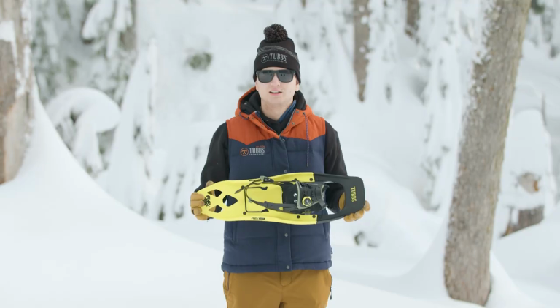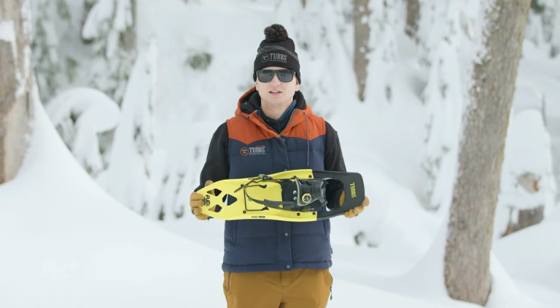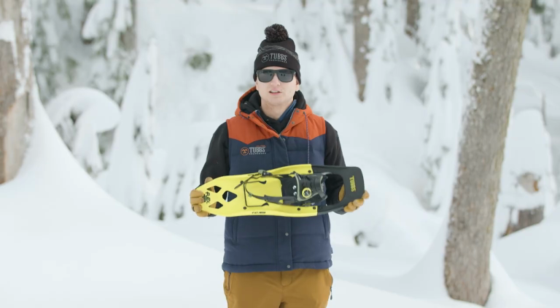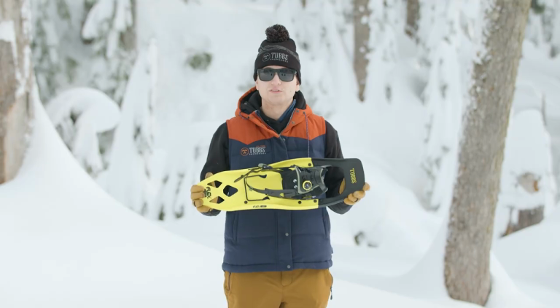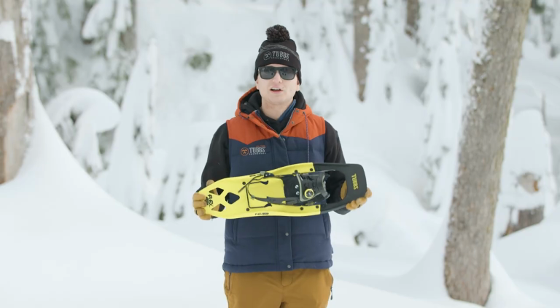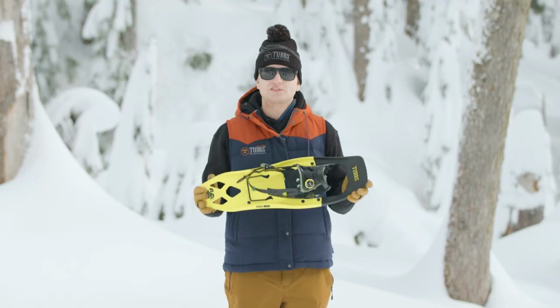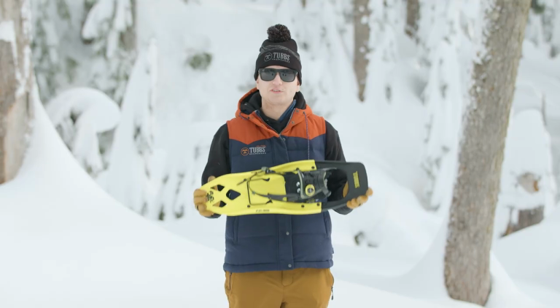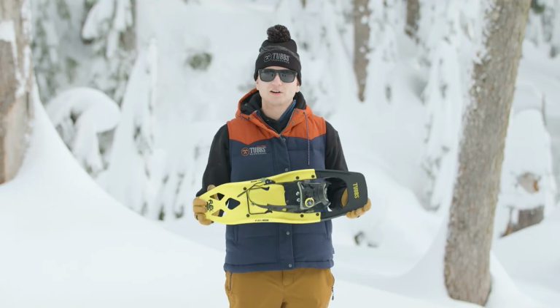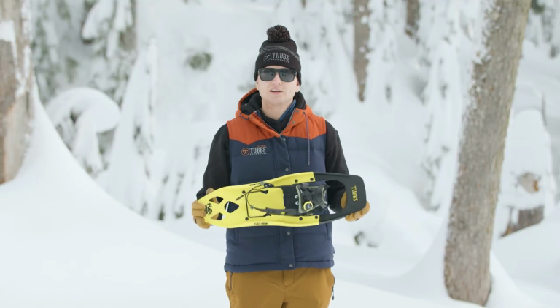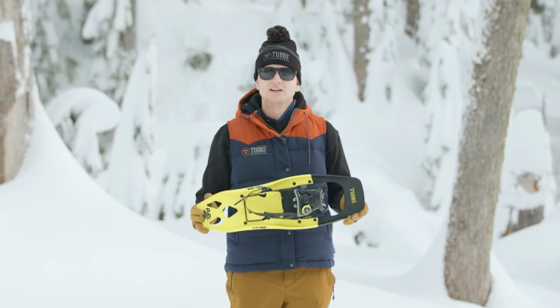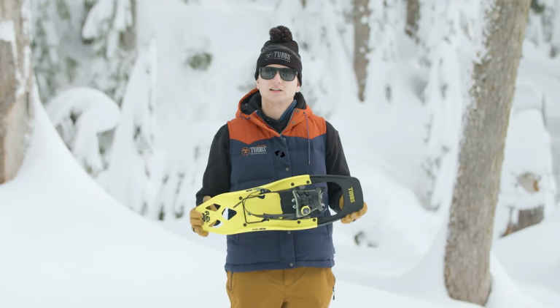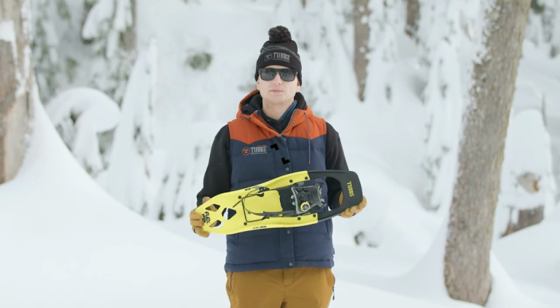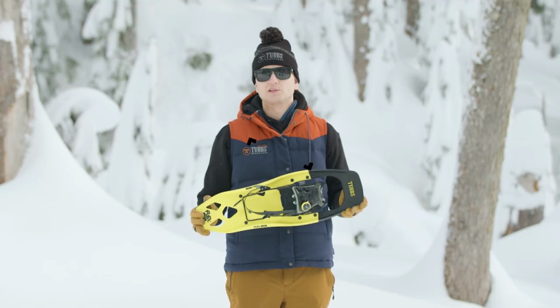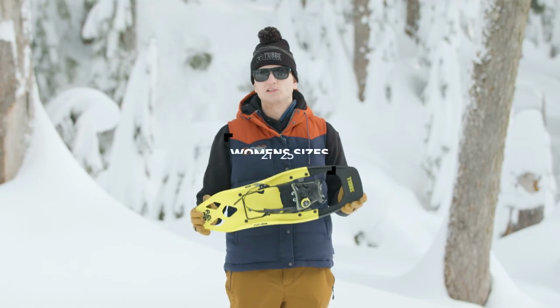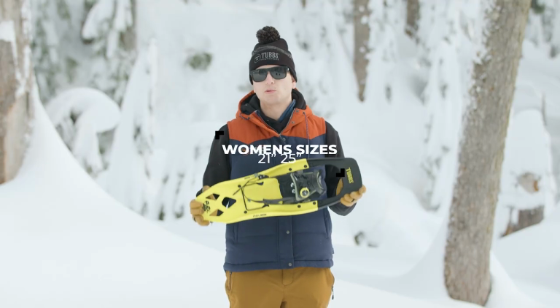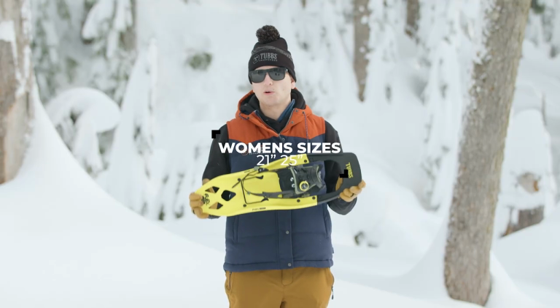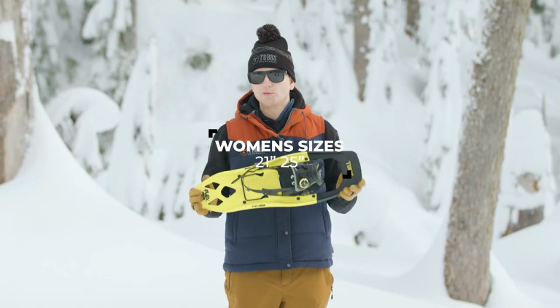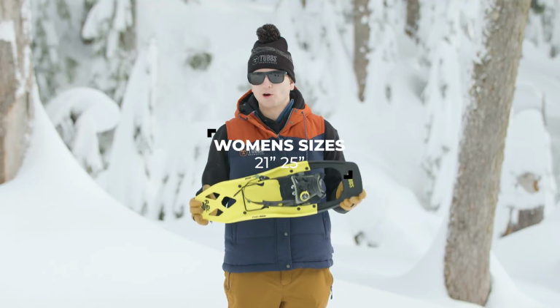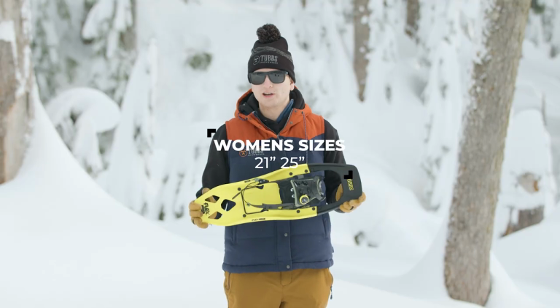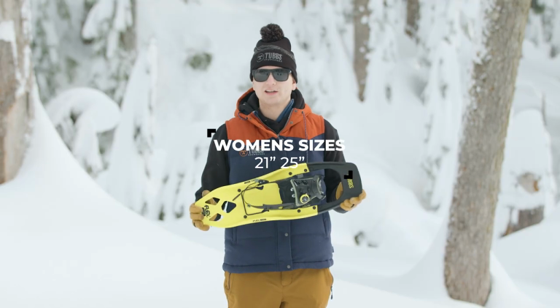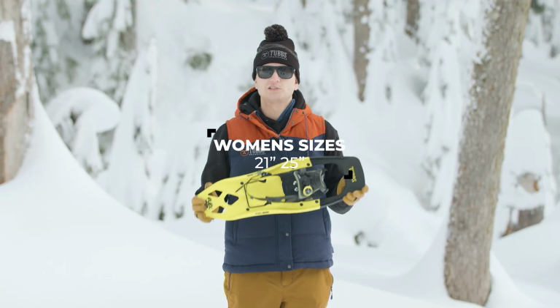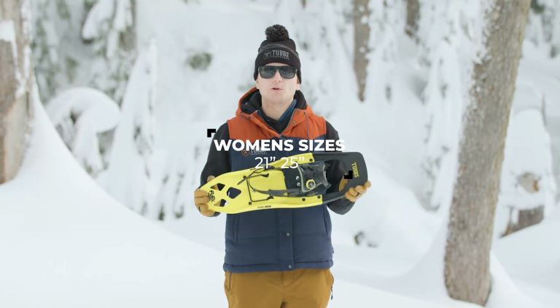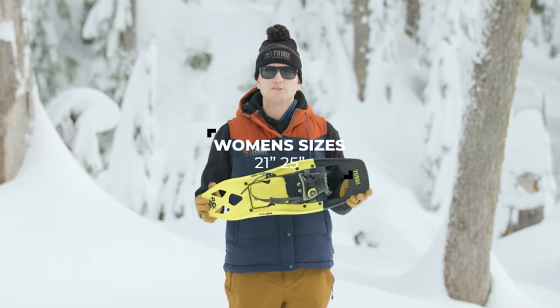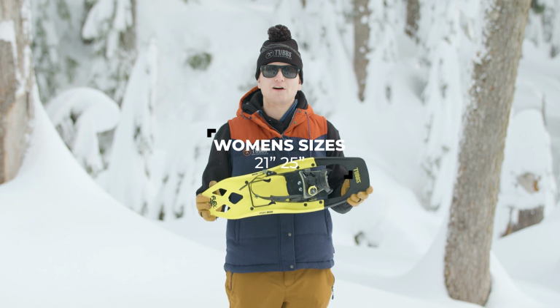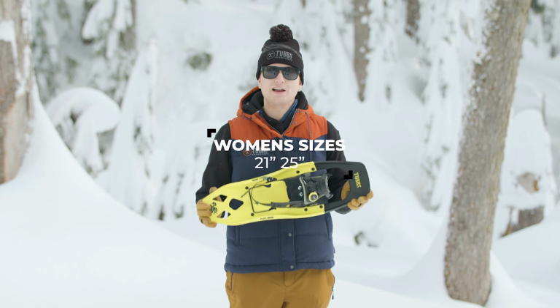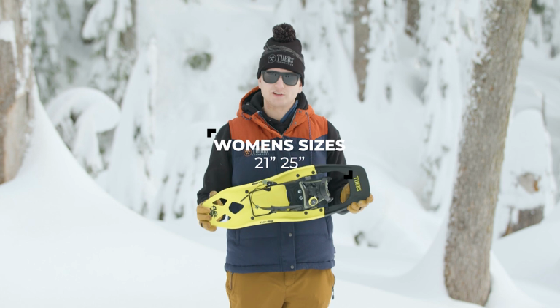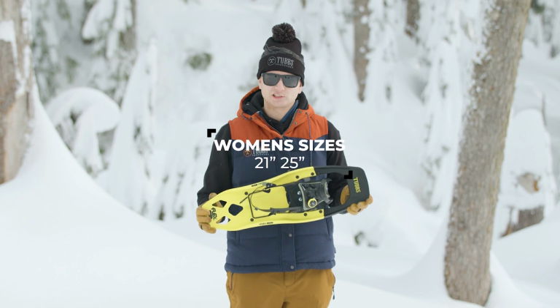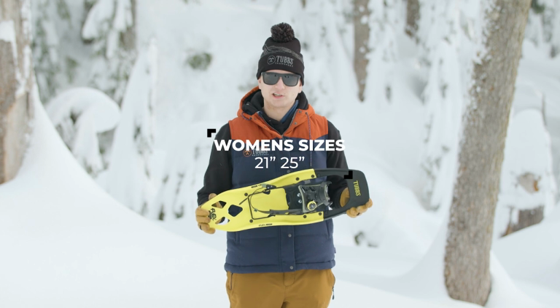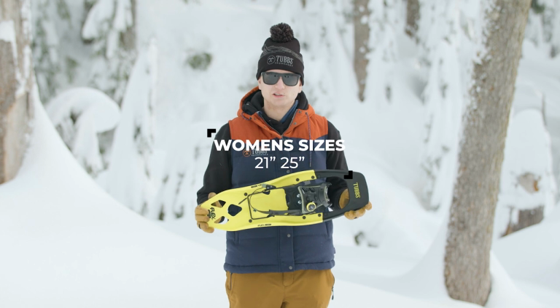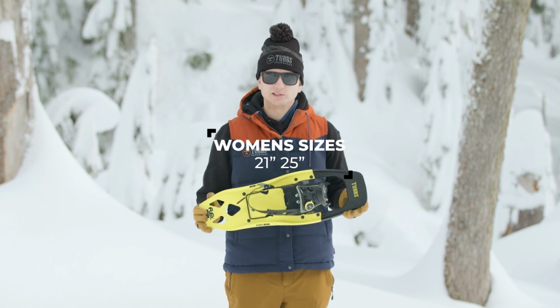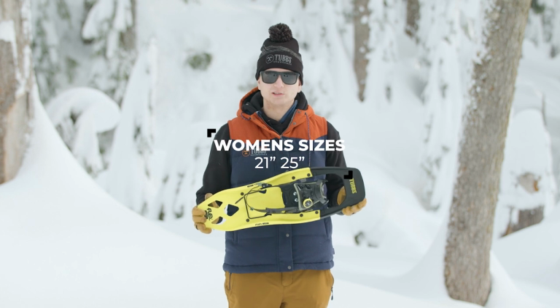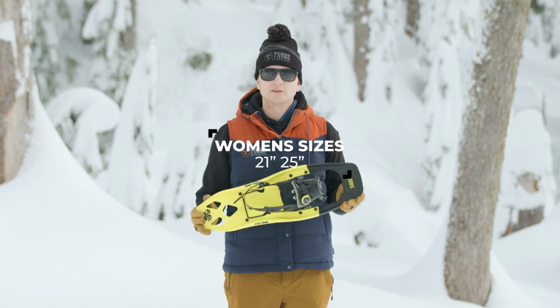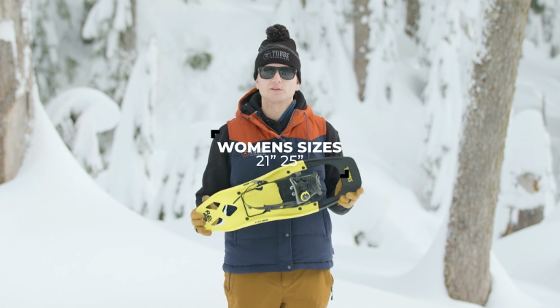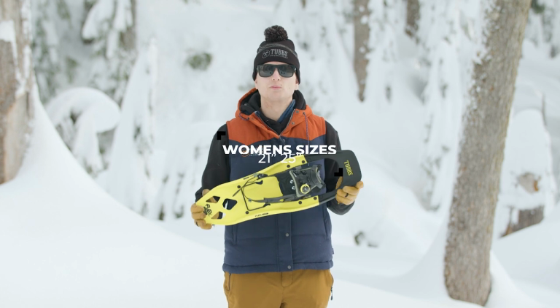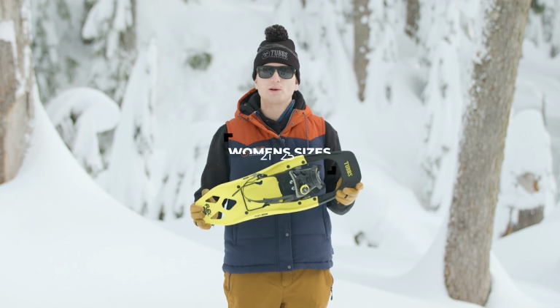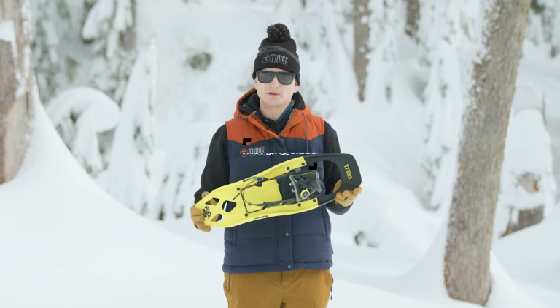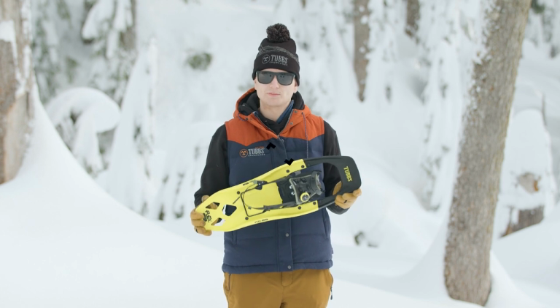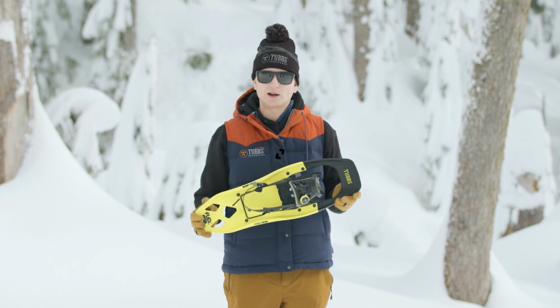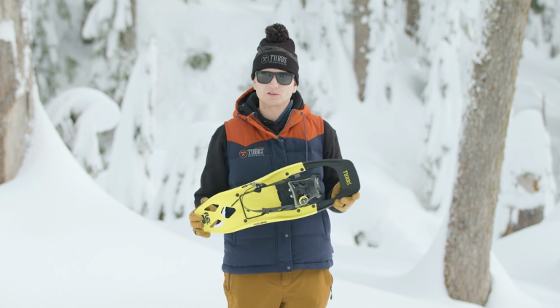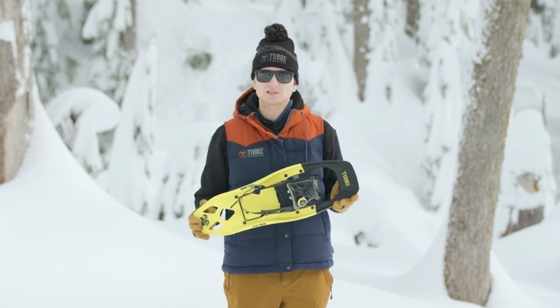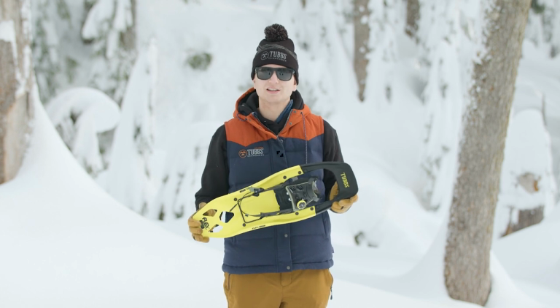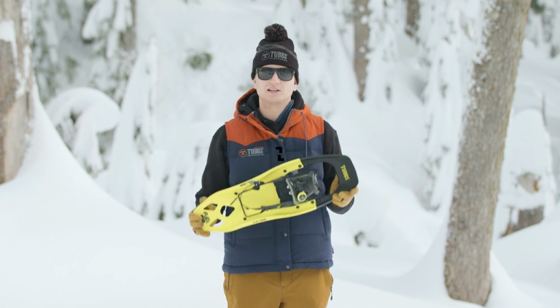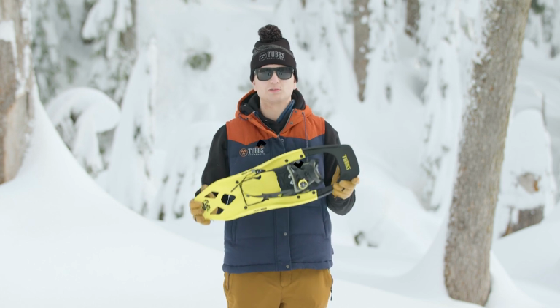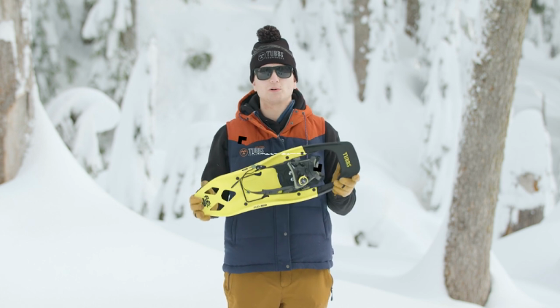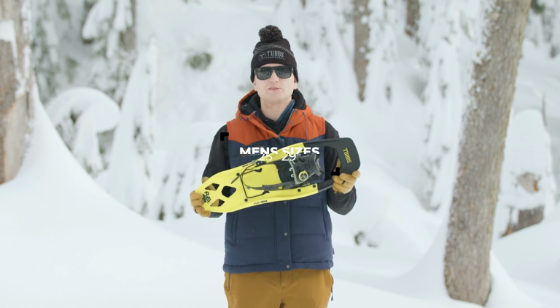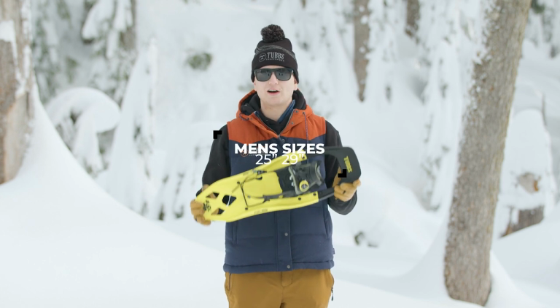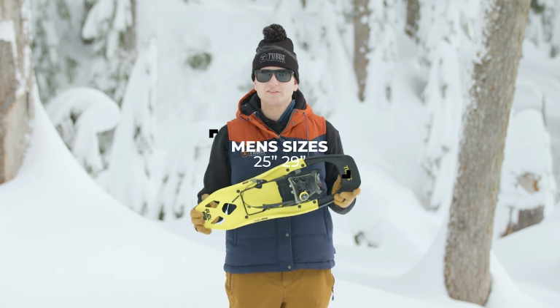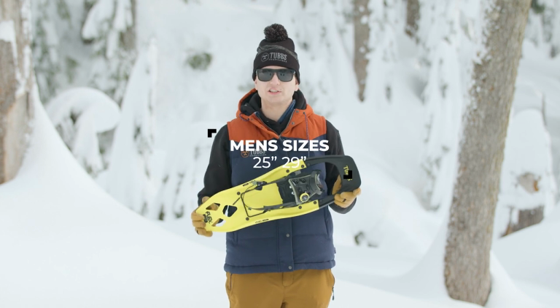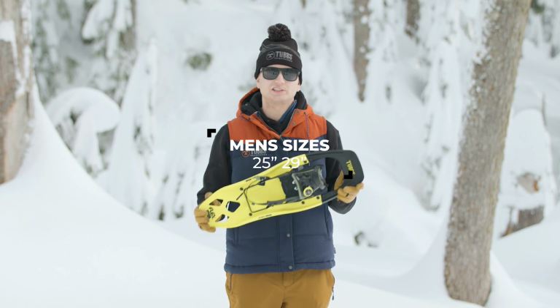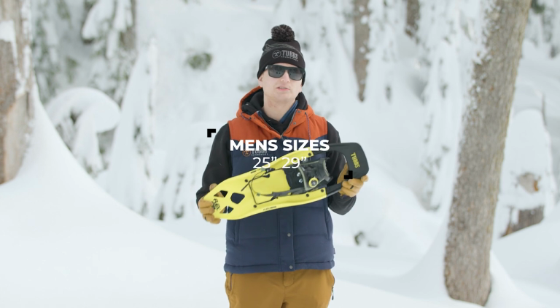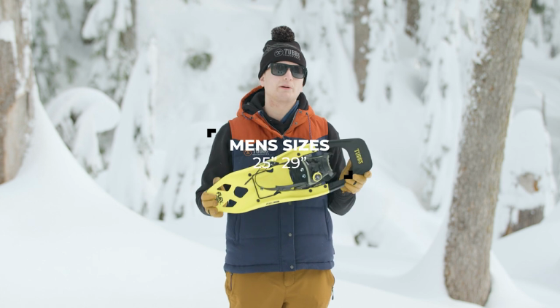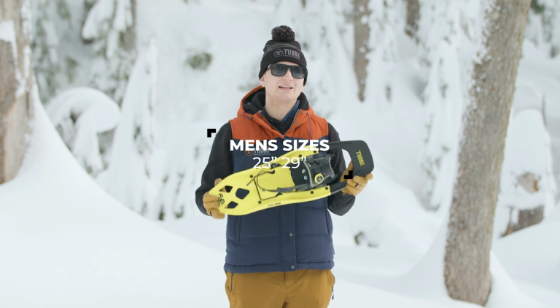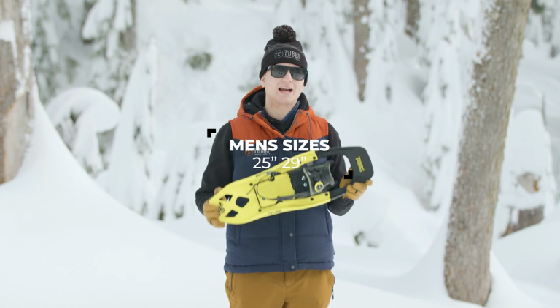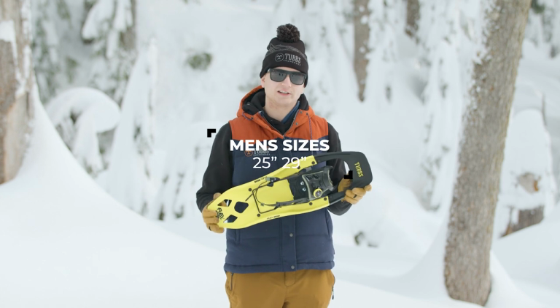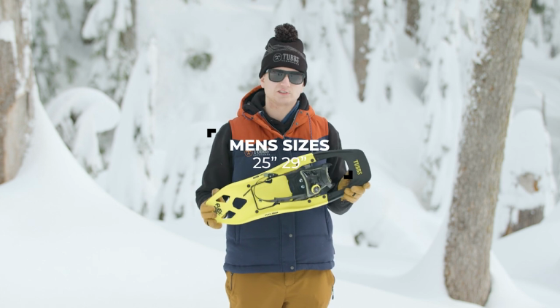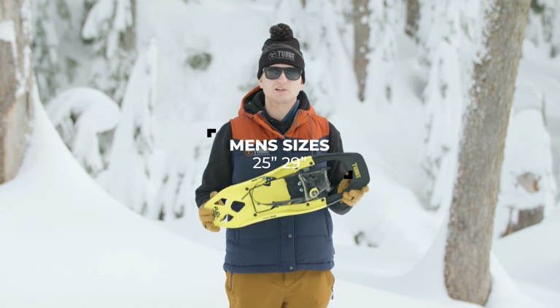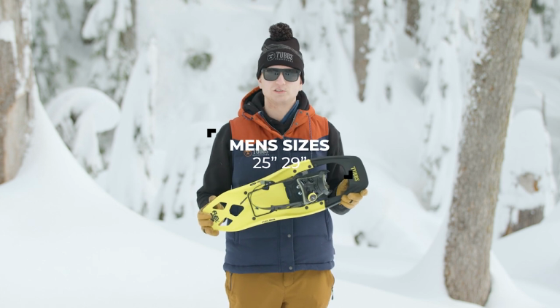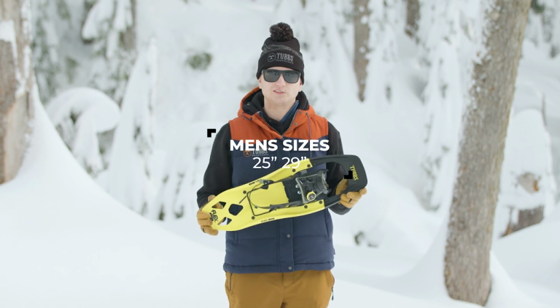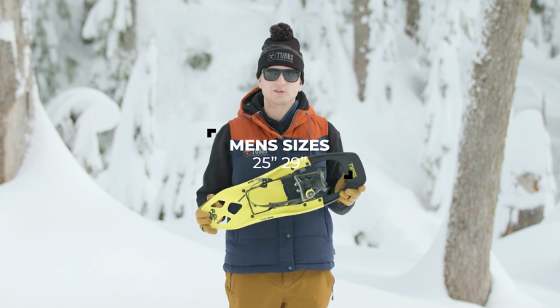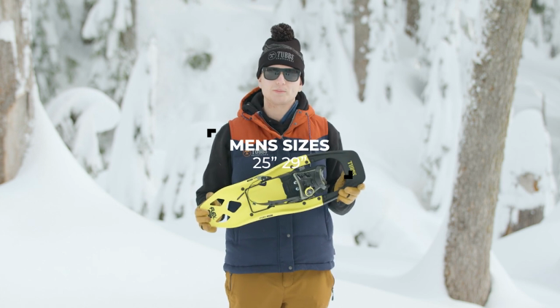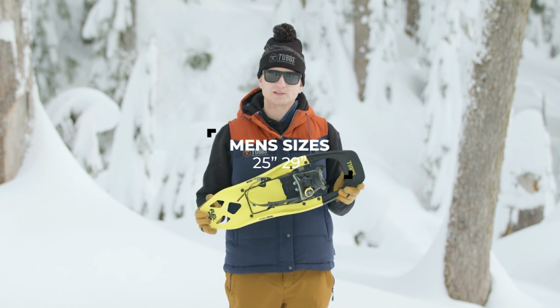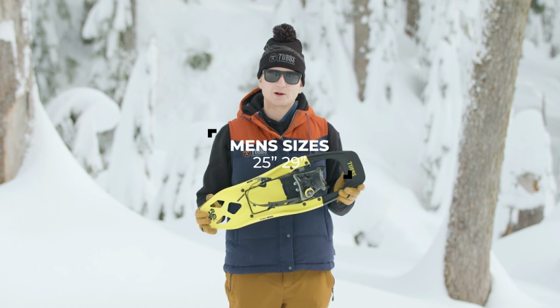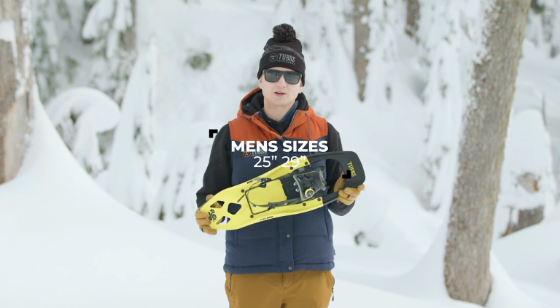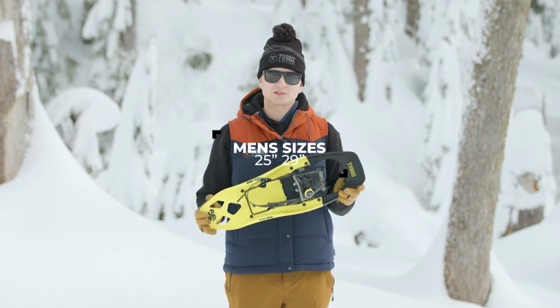The FlexVert comes in a 21 and 25-inch snowshoe for the women's models and a 25-inch and 29-inch snowshoe for the men's models.